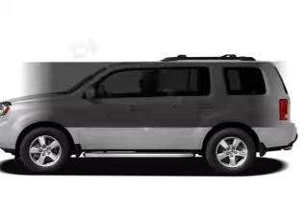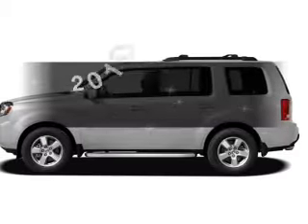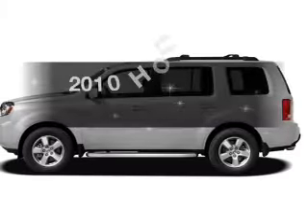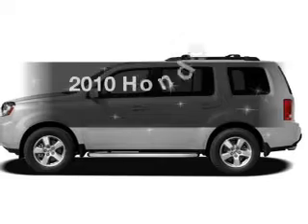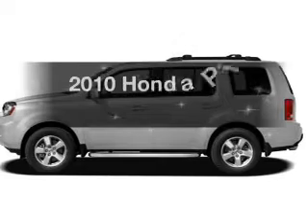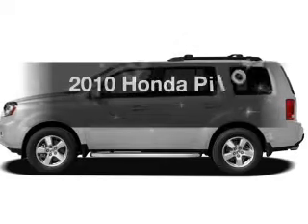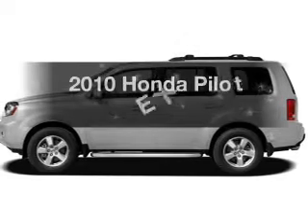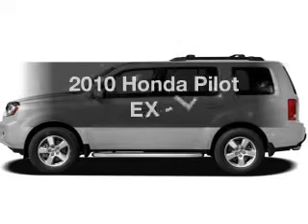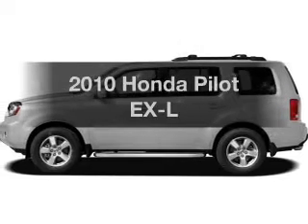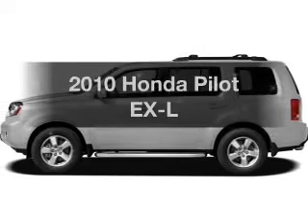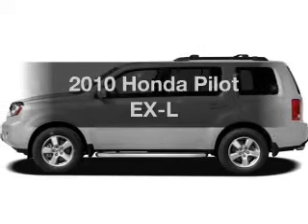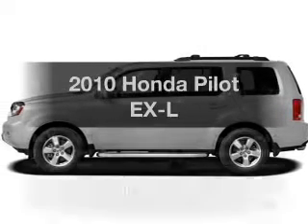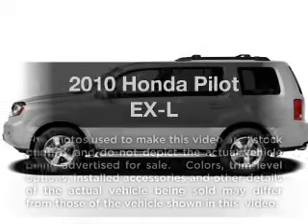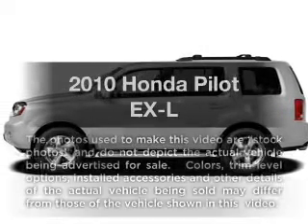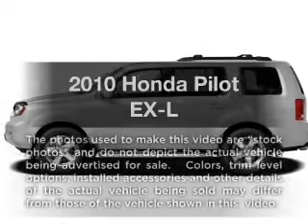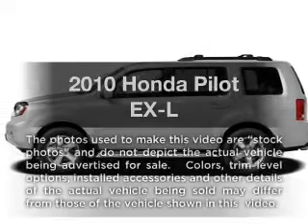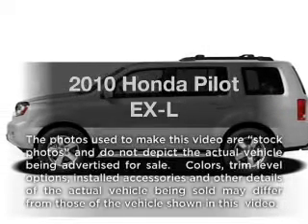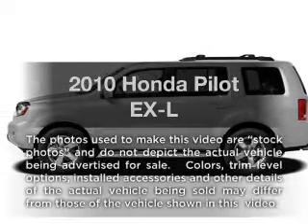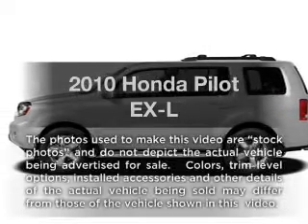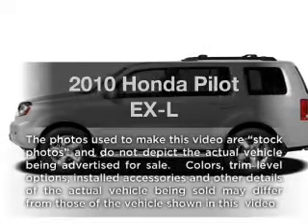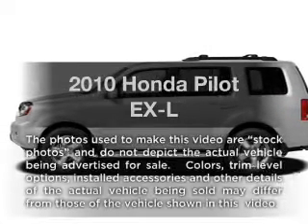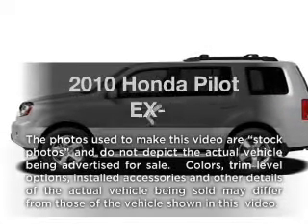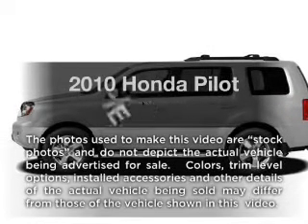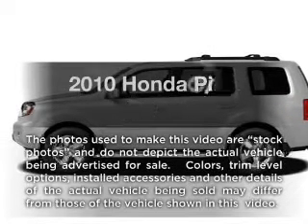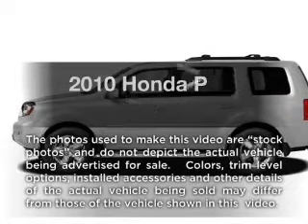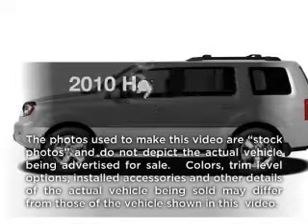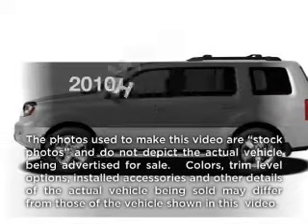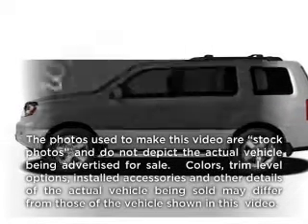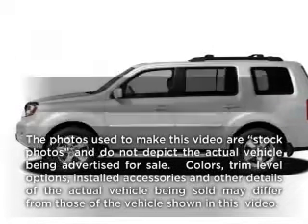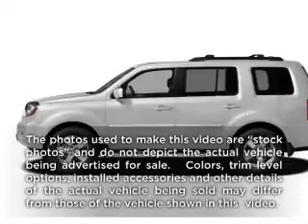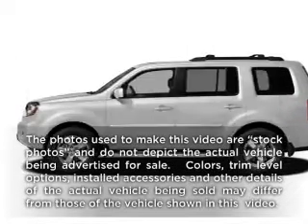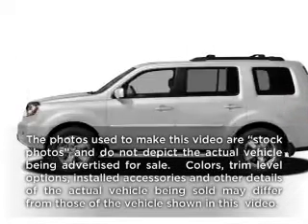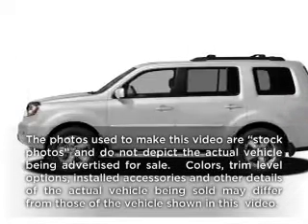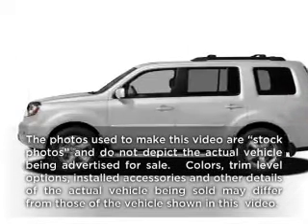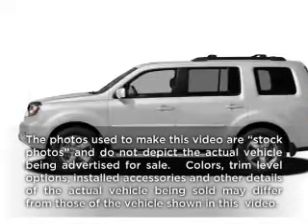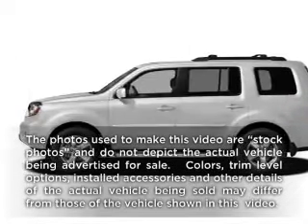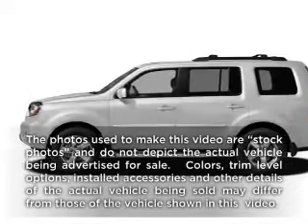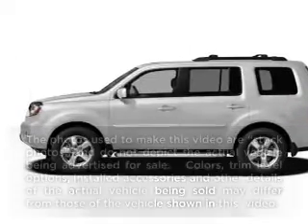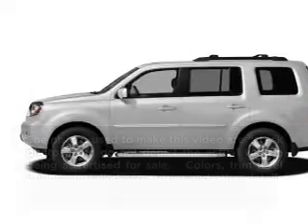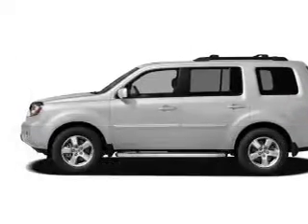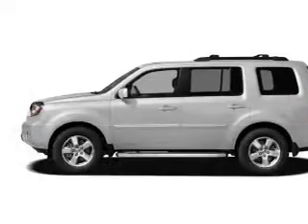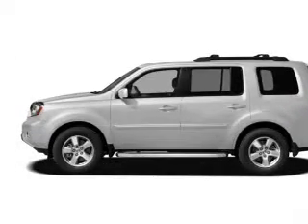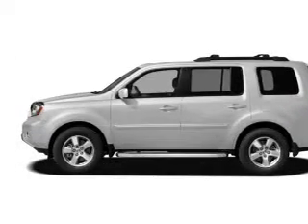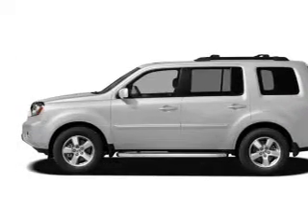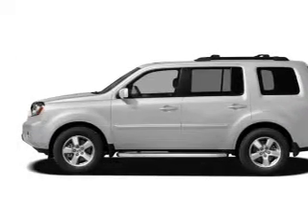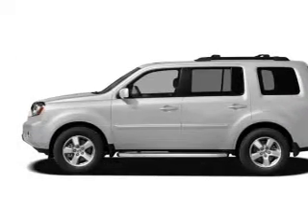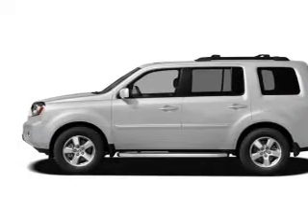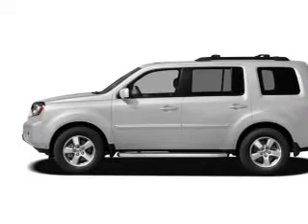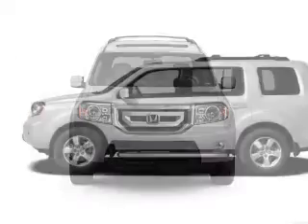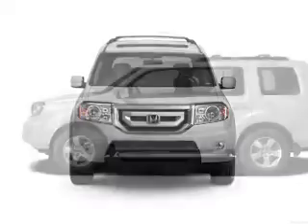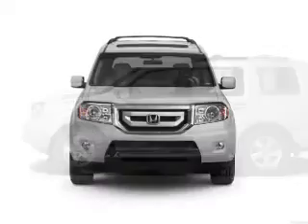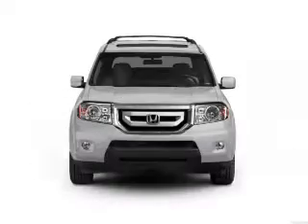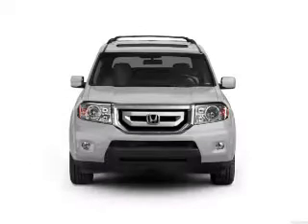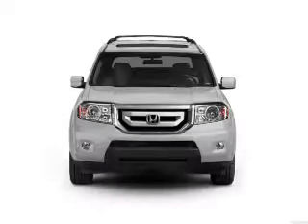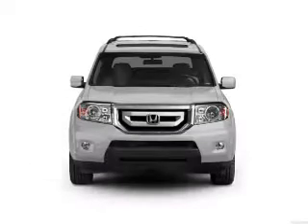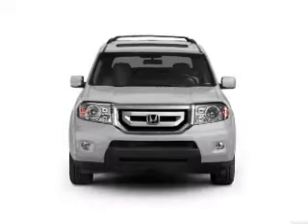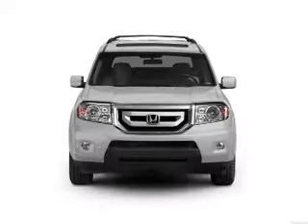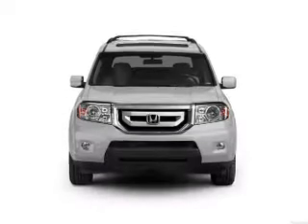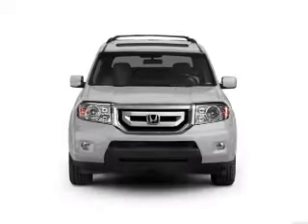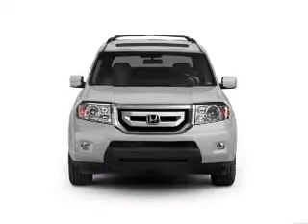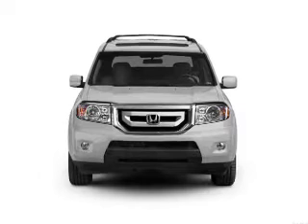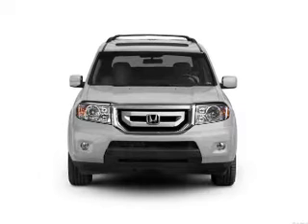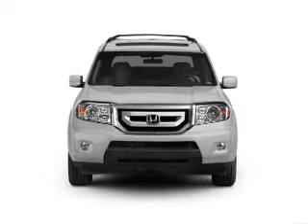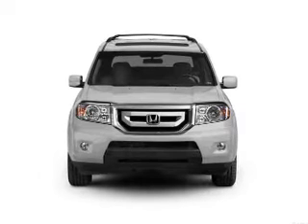Introducing the 2010 Honda Pilot. If you're looking for an automobile with great attributes, look no further.